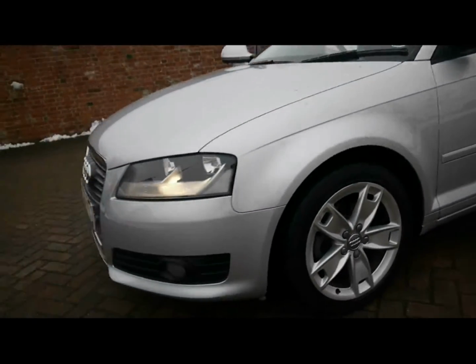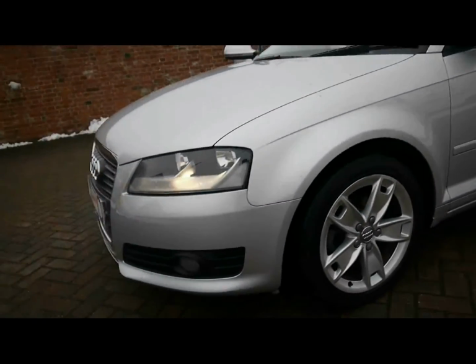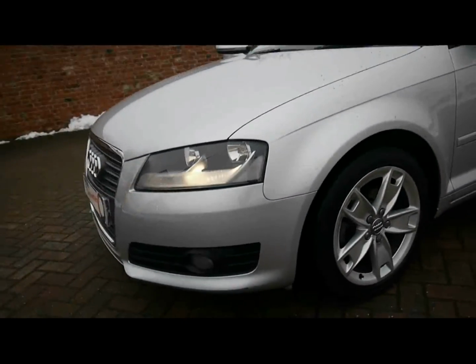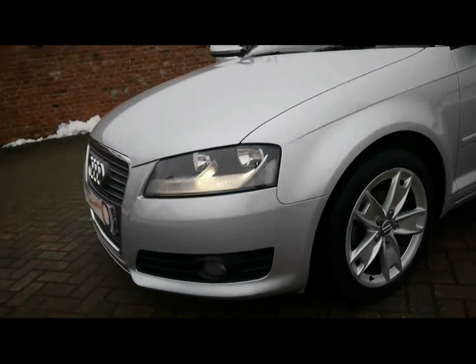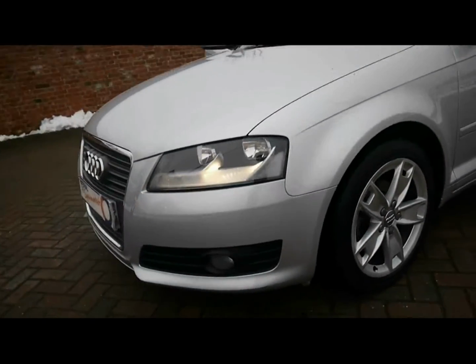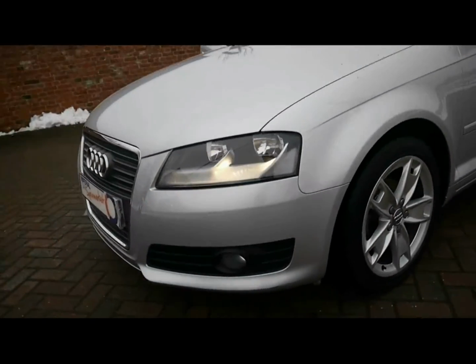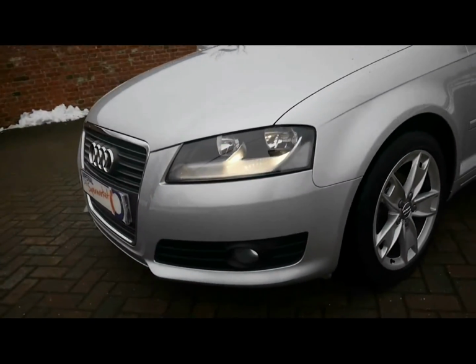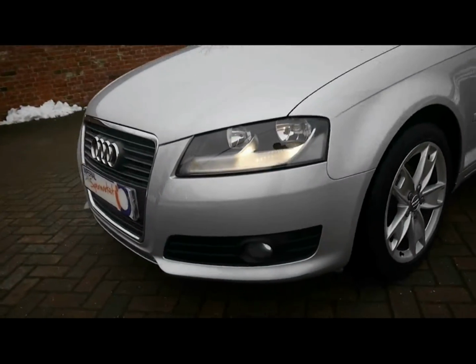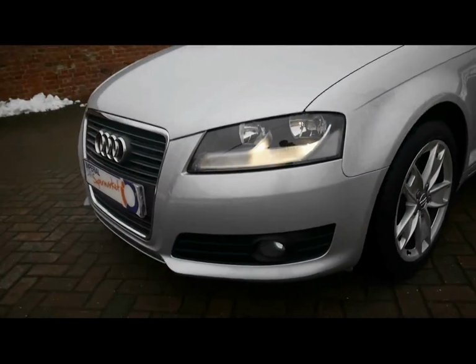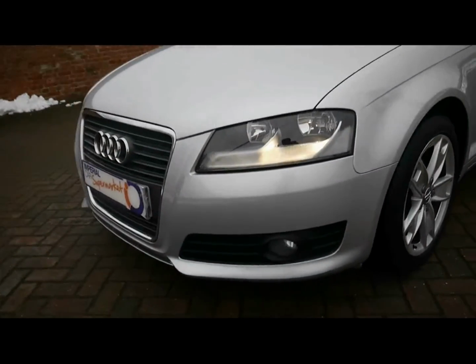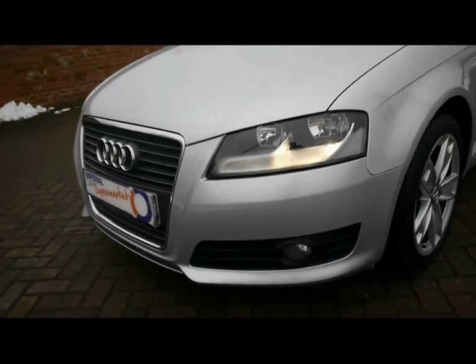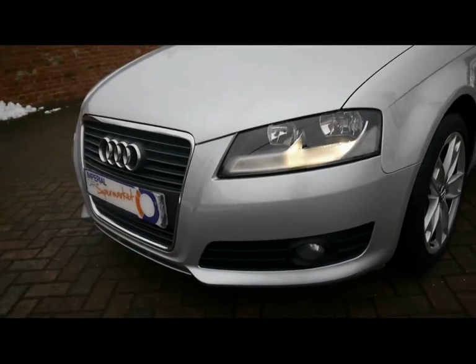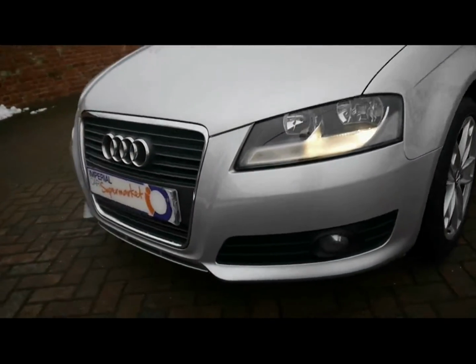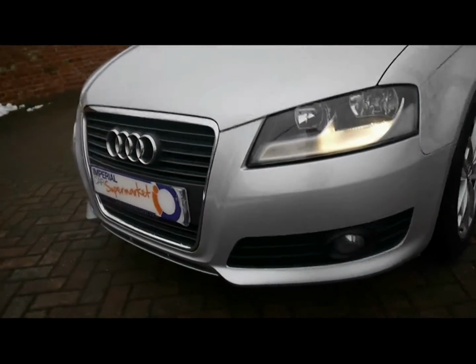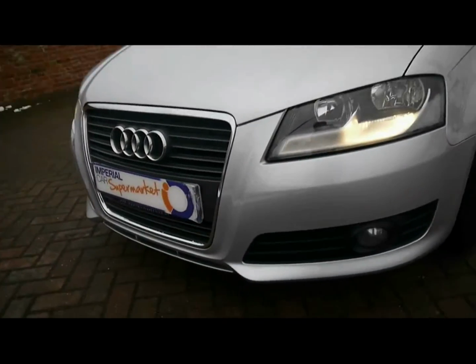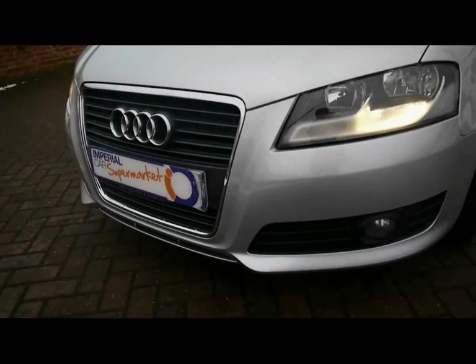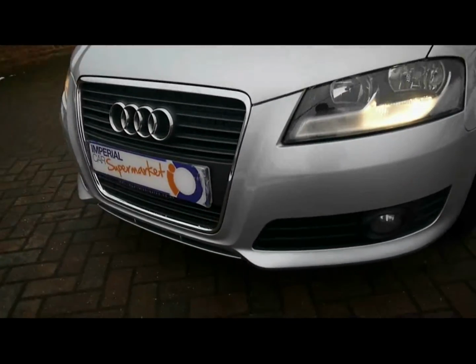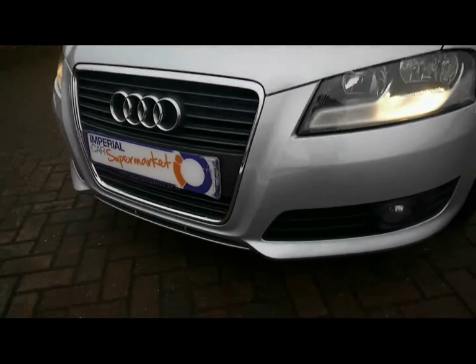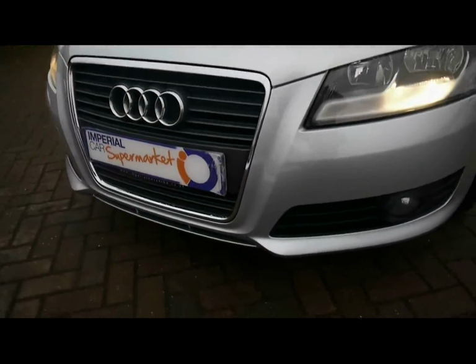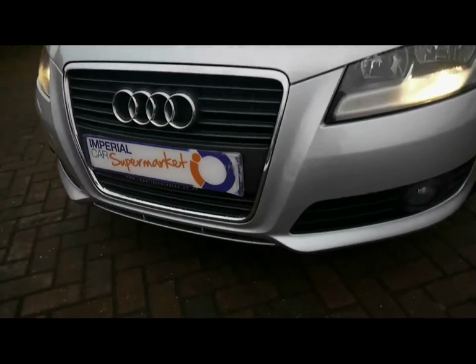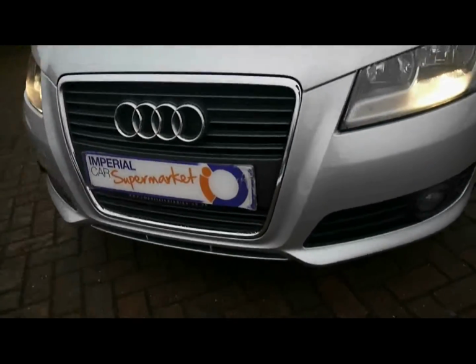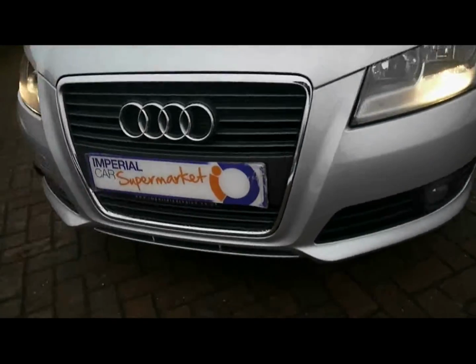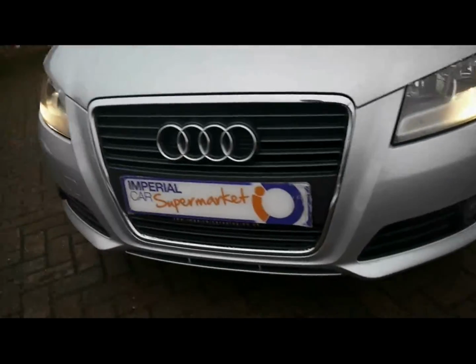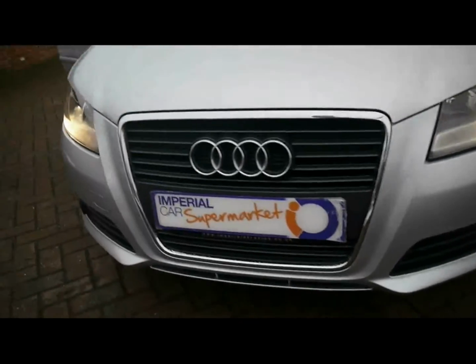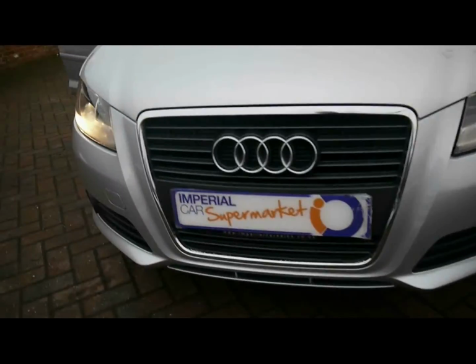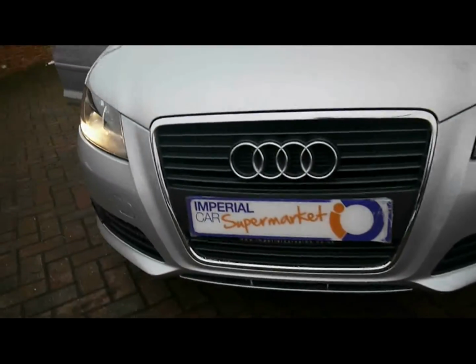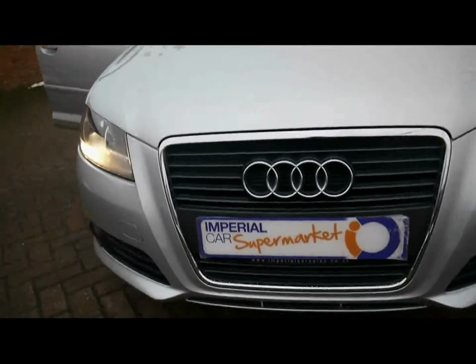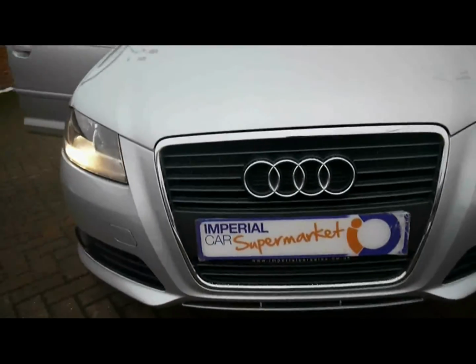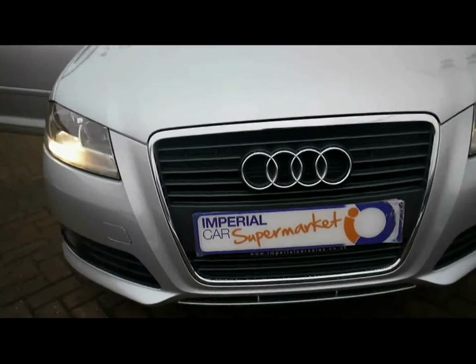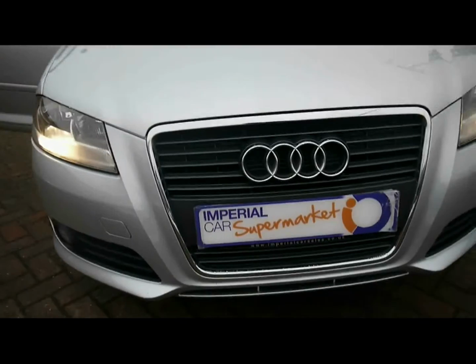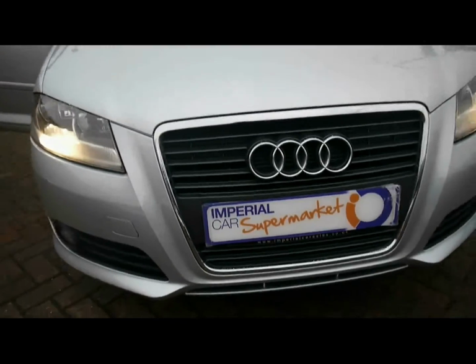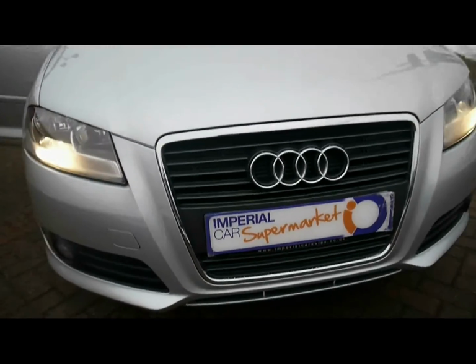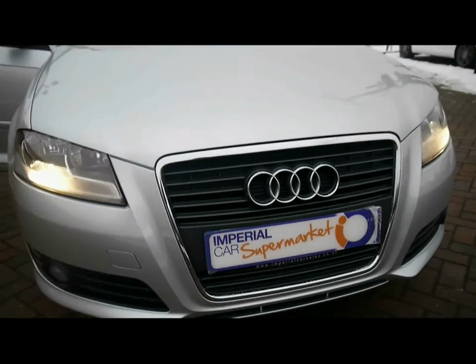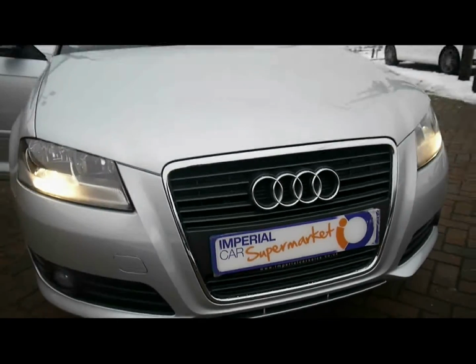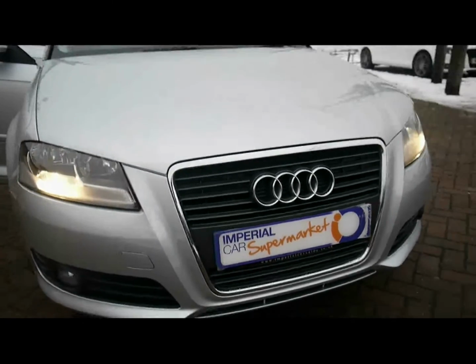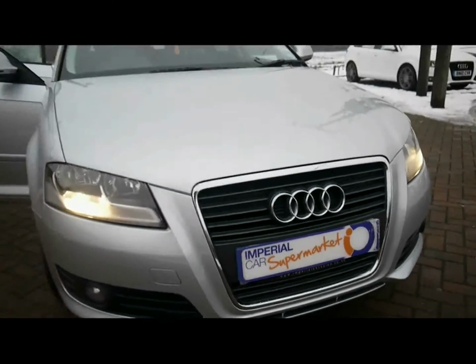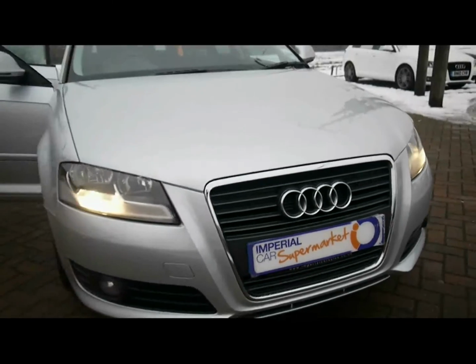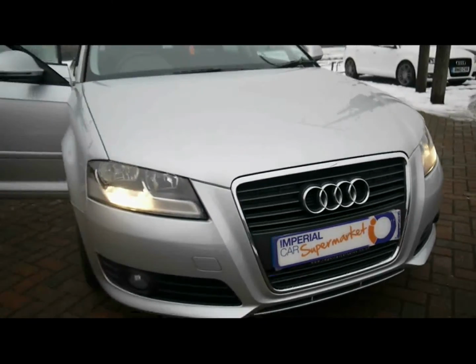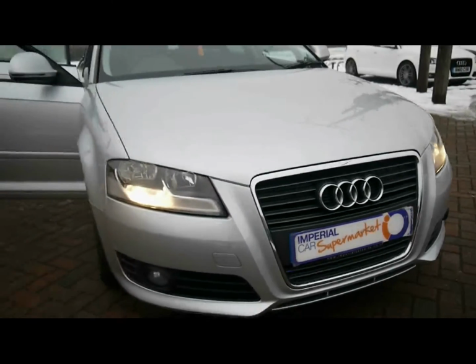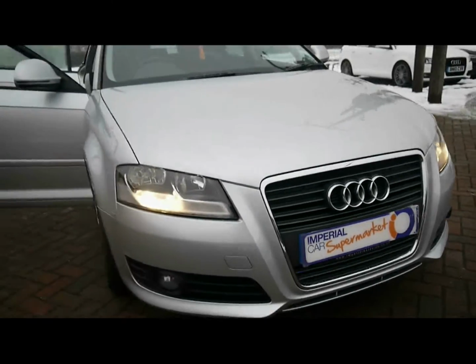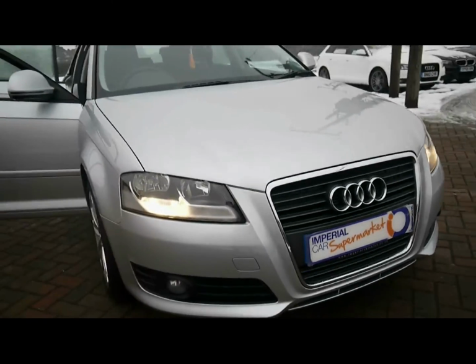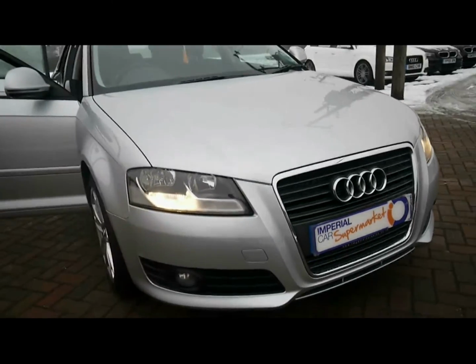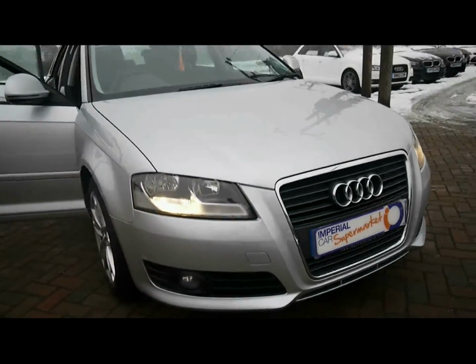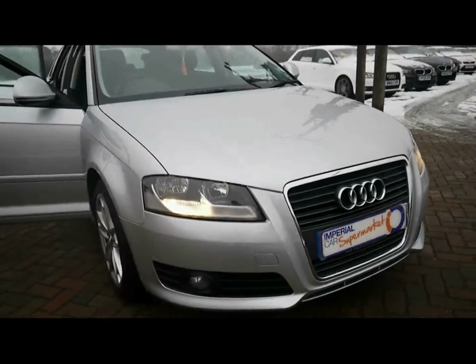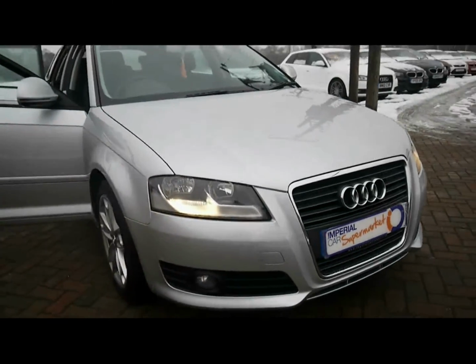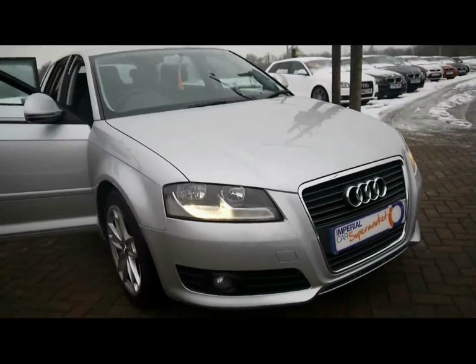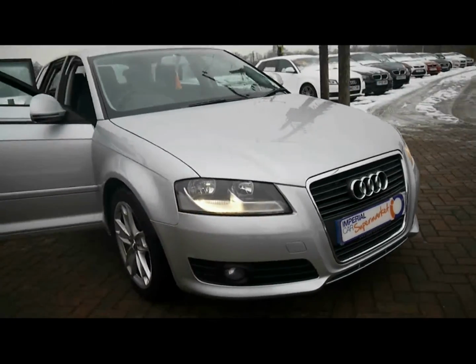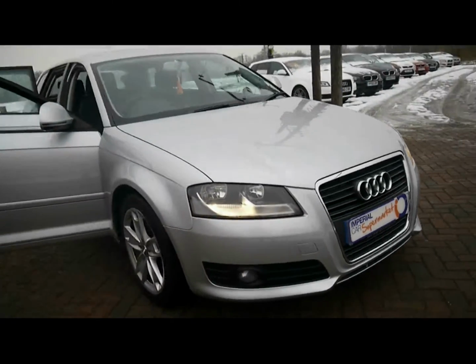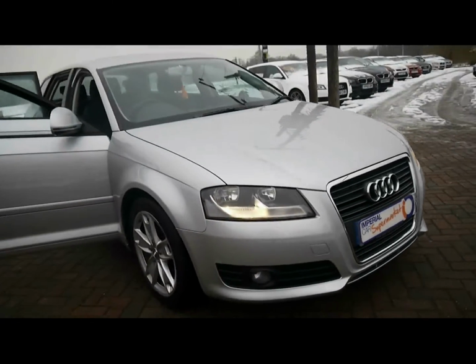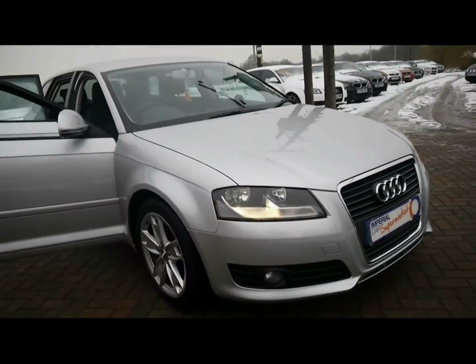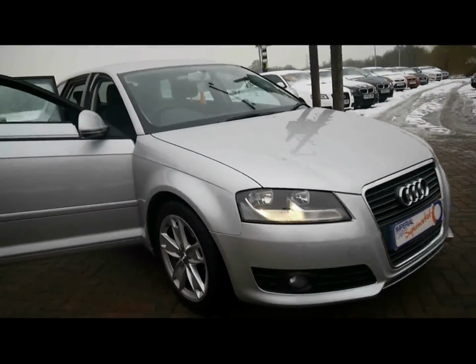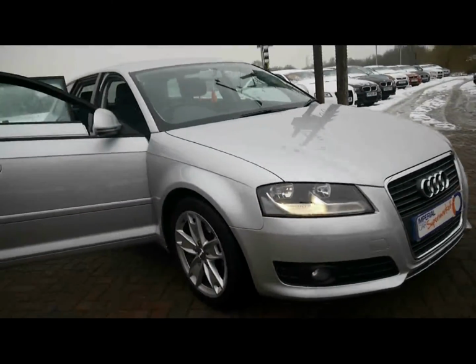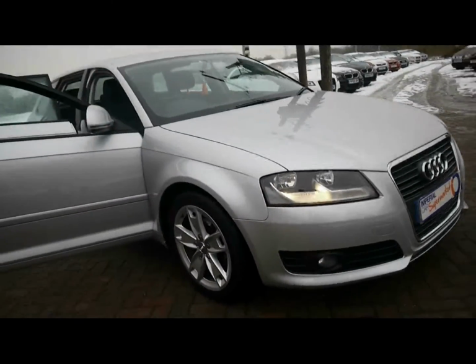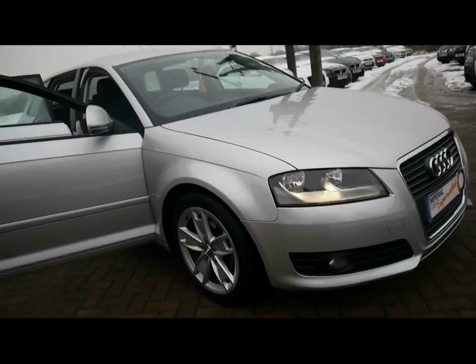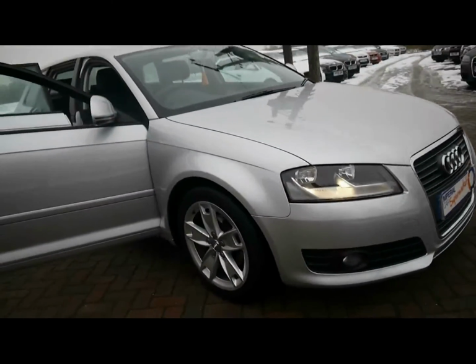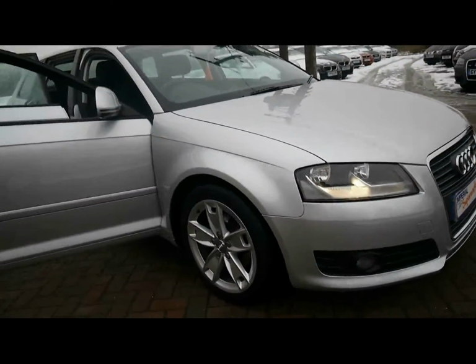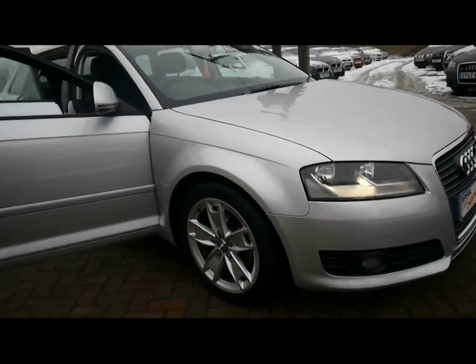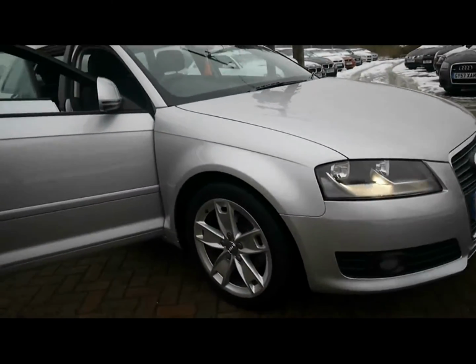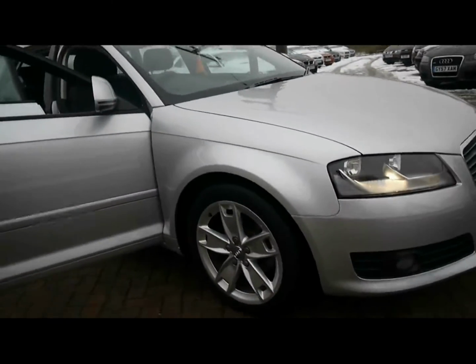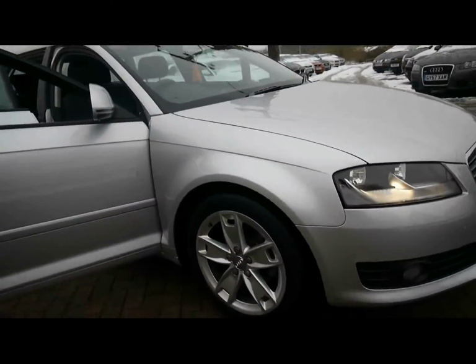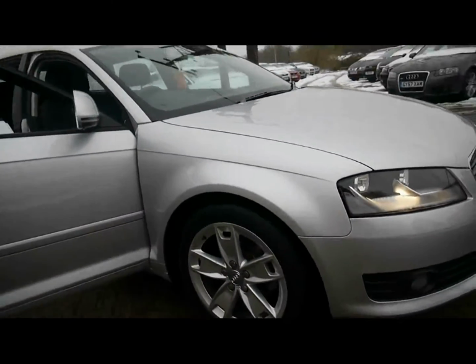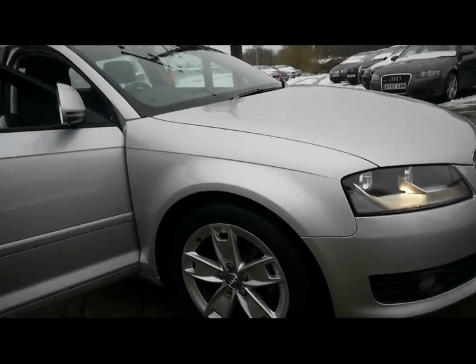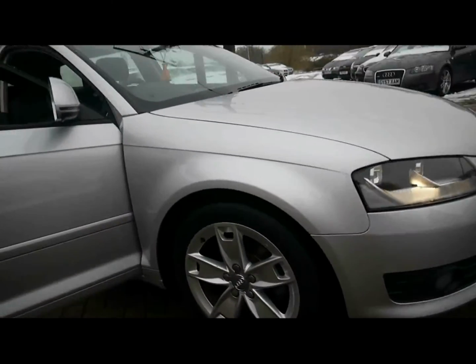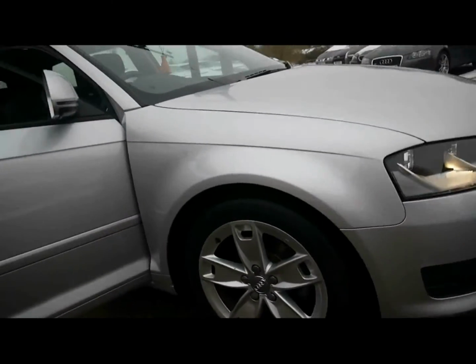We've got front fog lights and 17-inch 5-spoke alloy wheels.